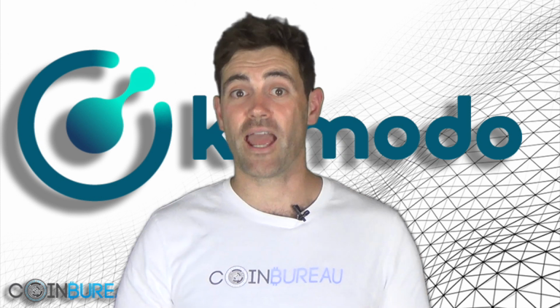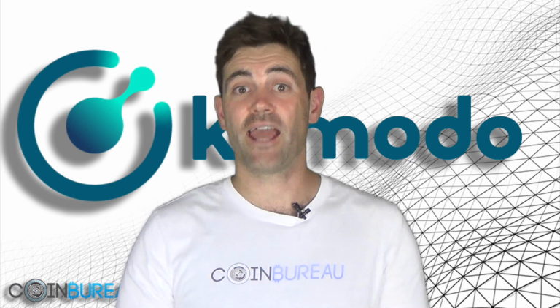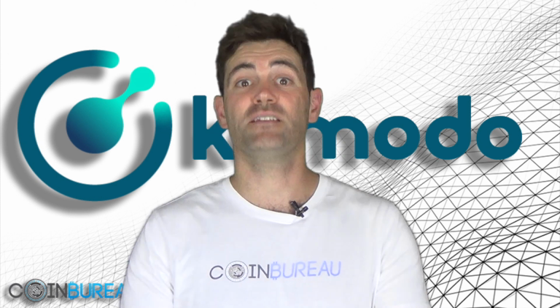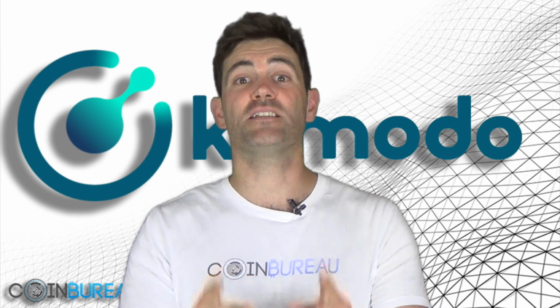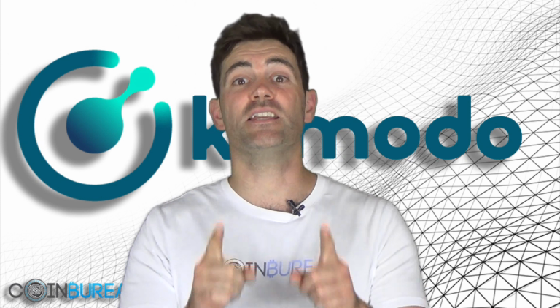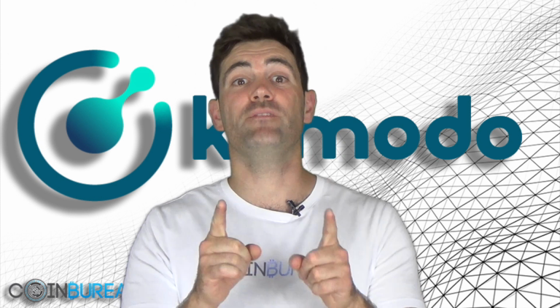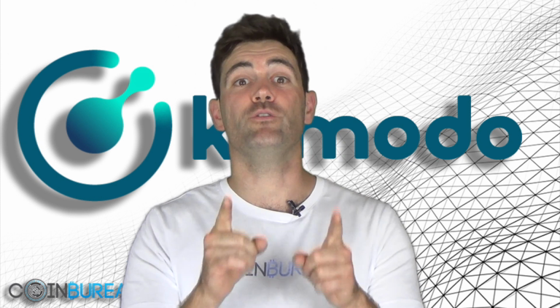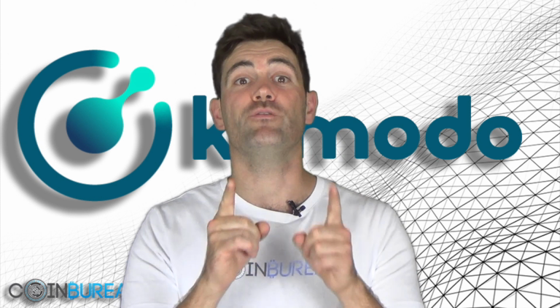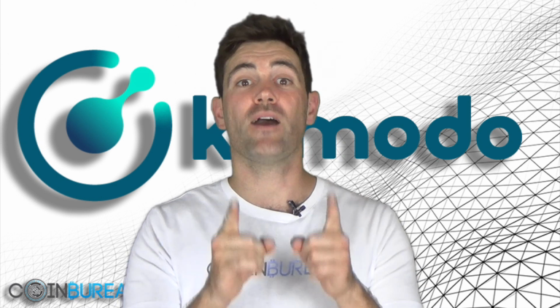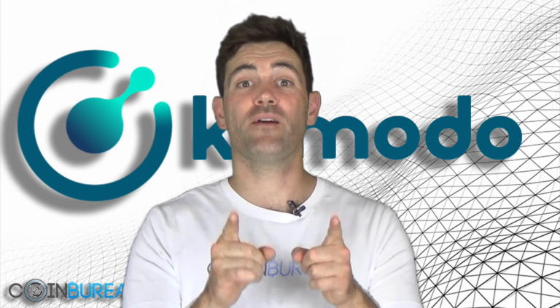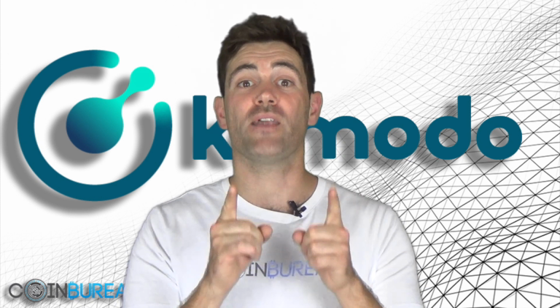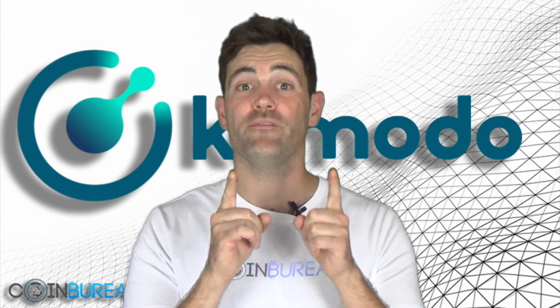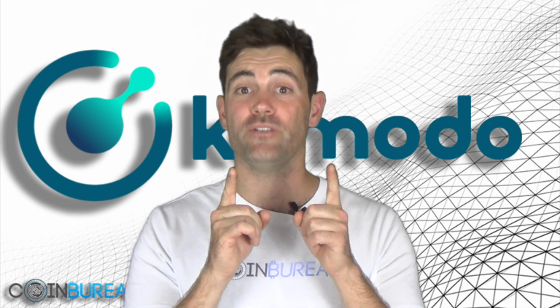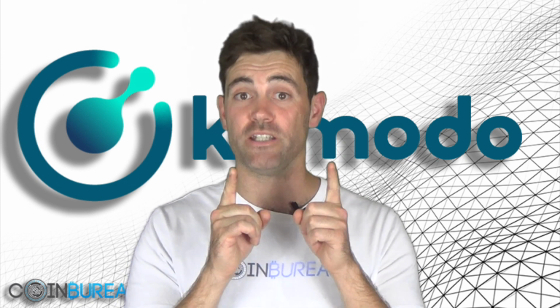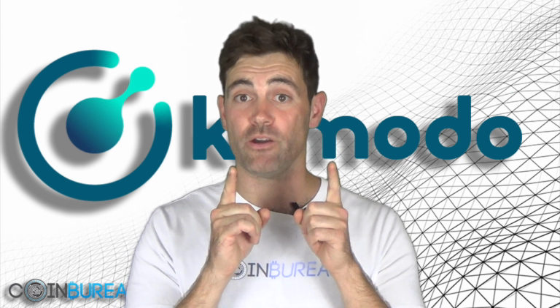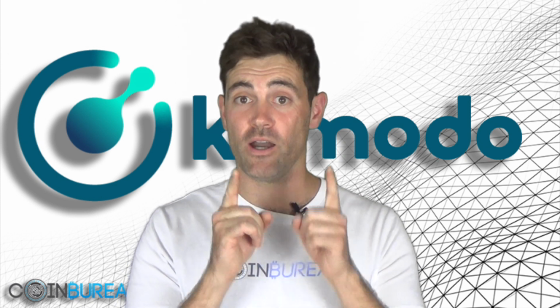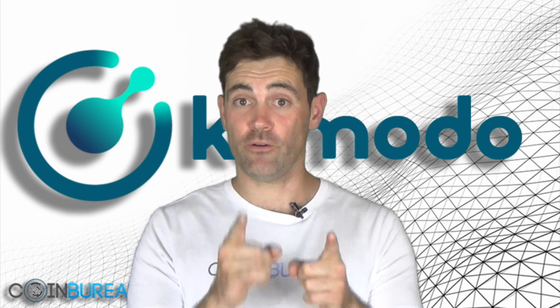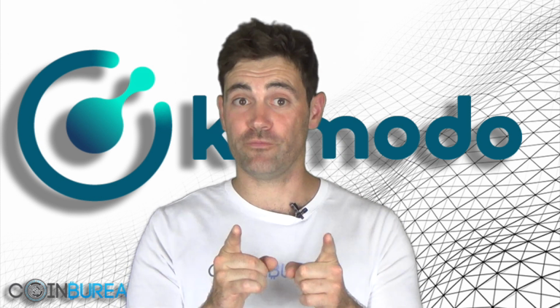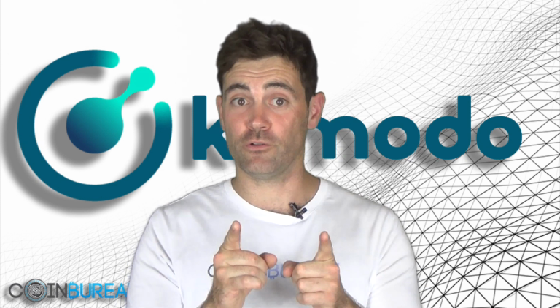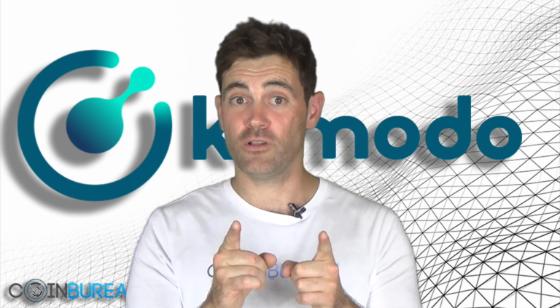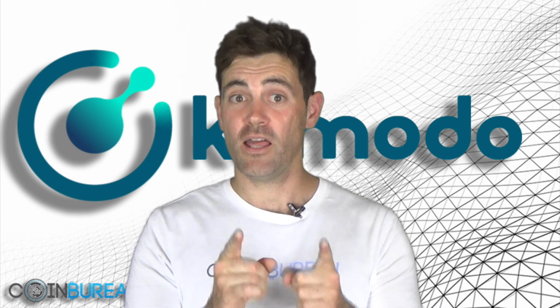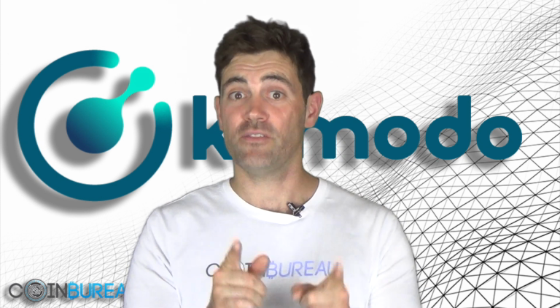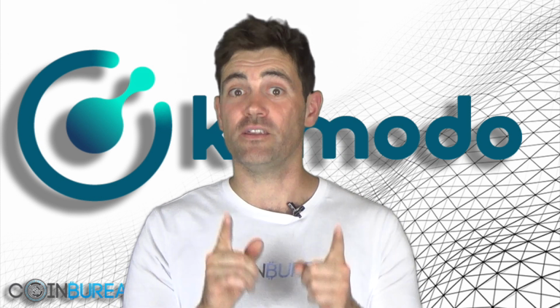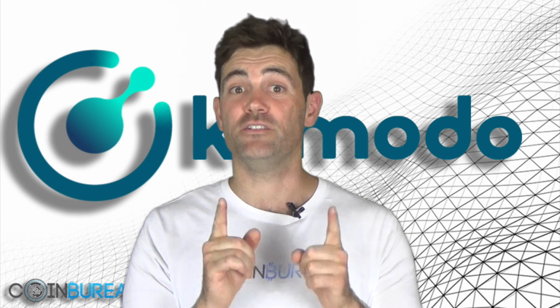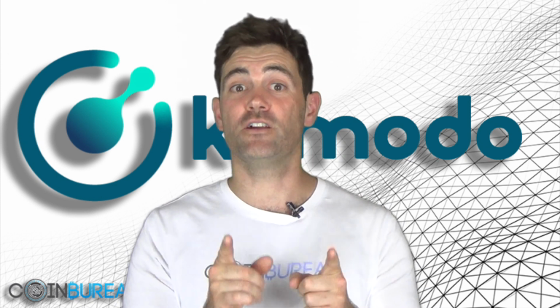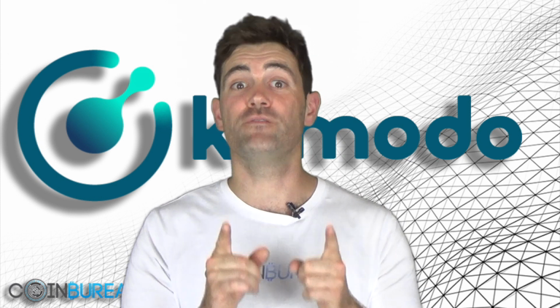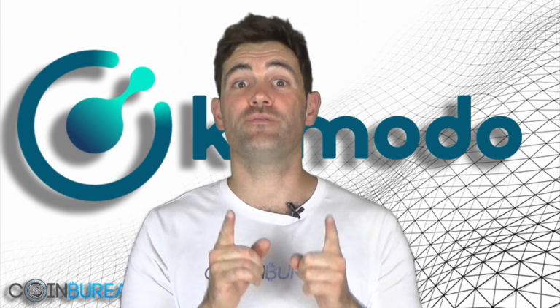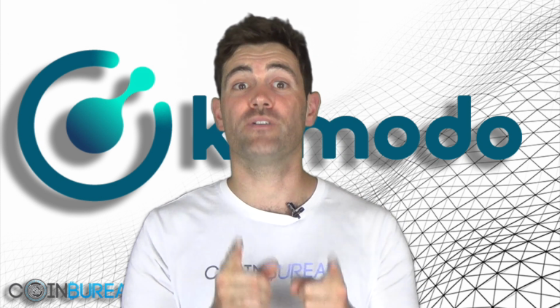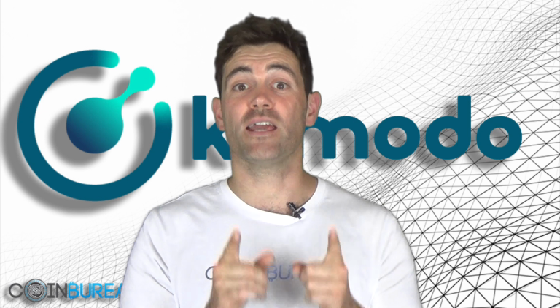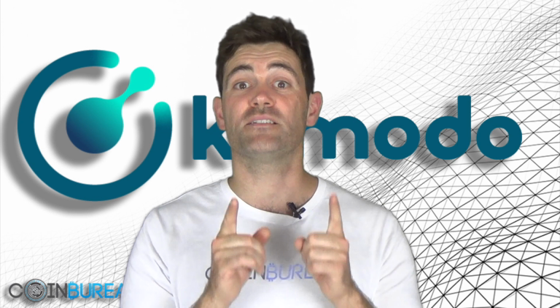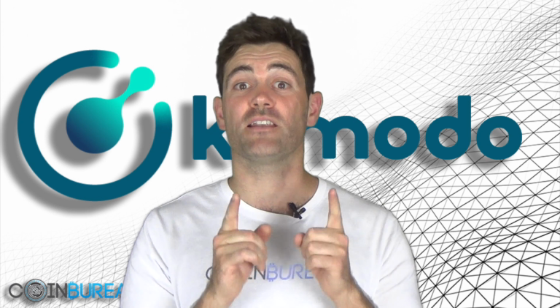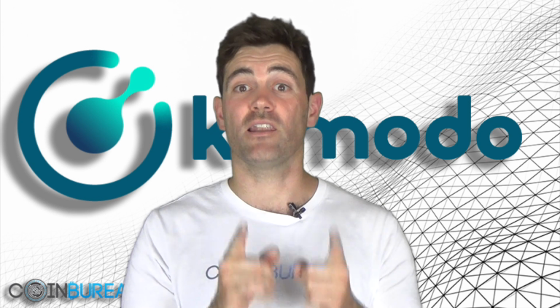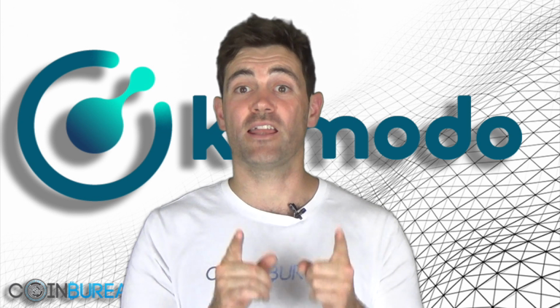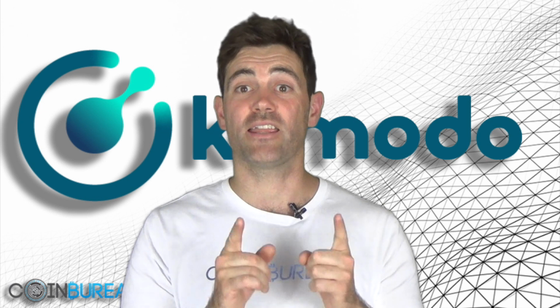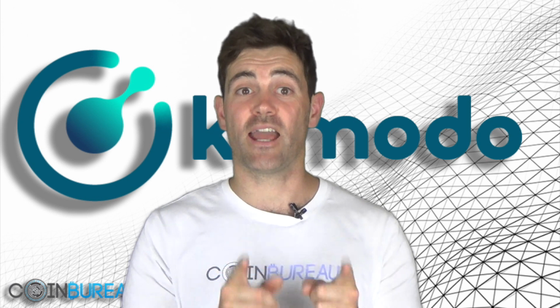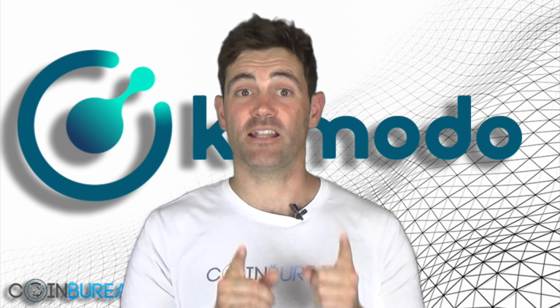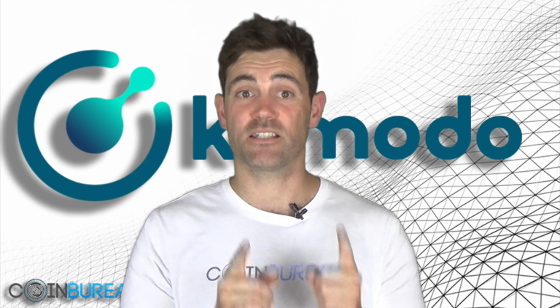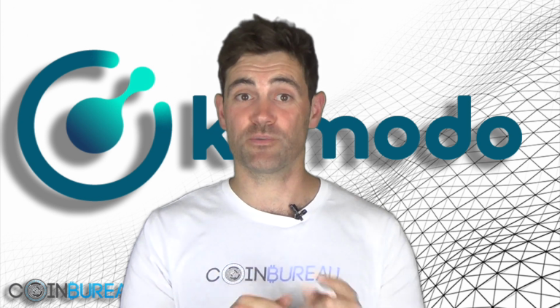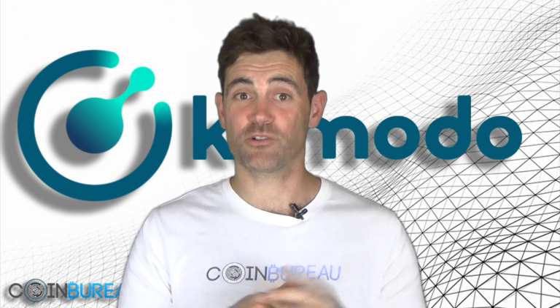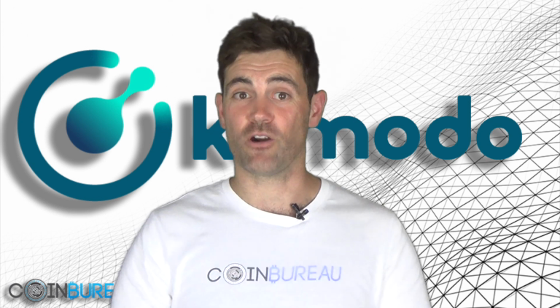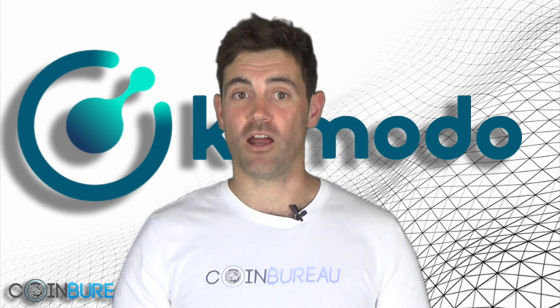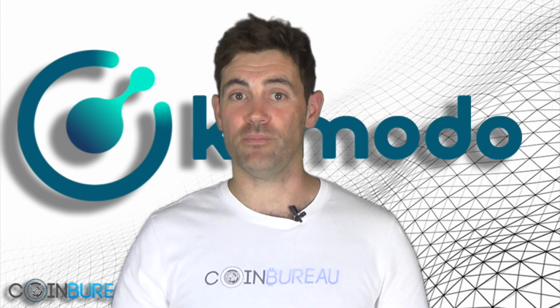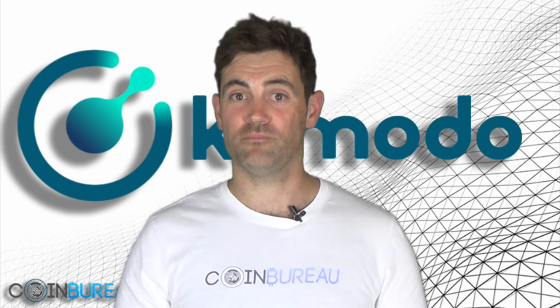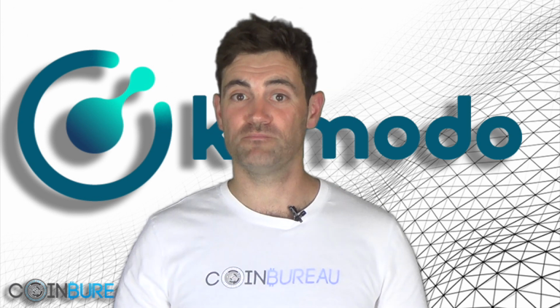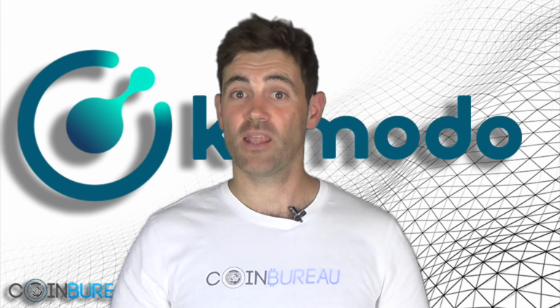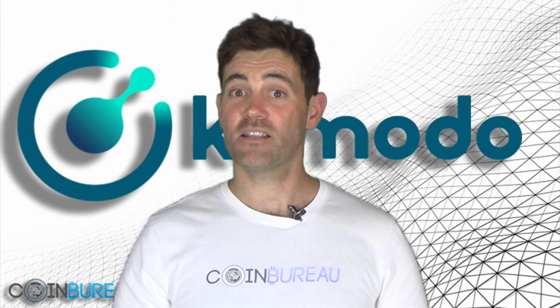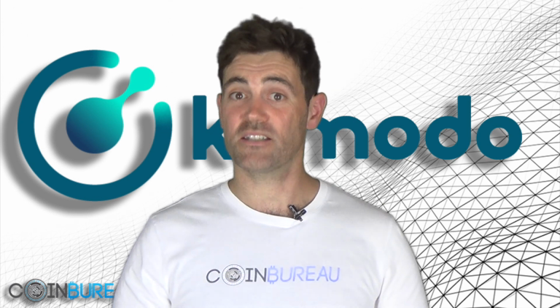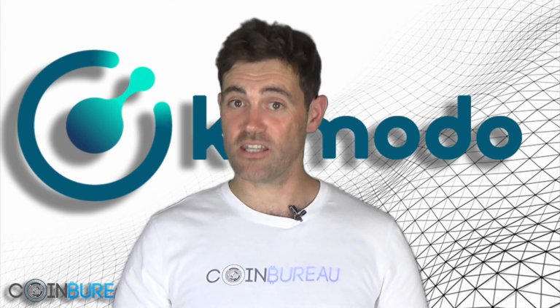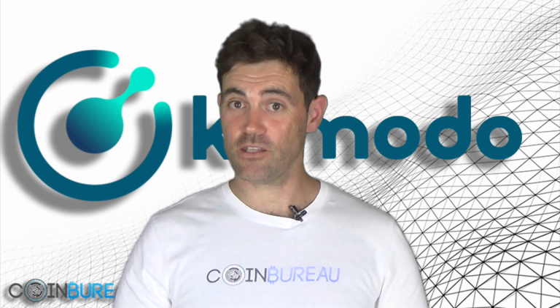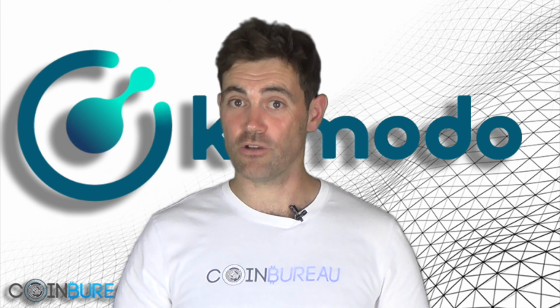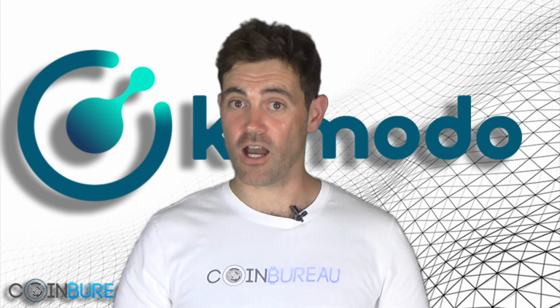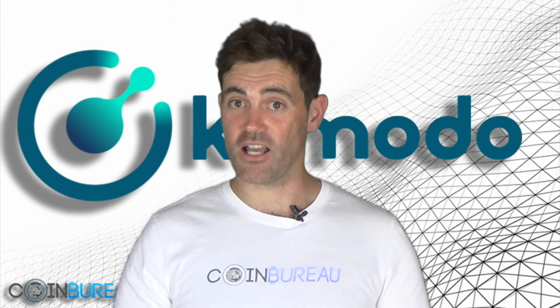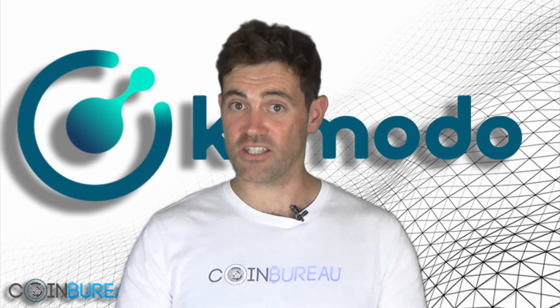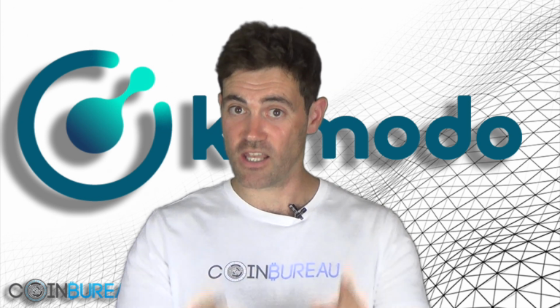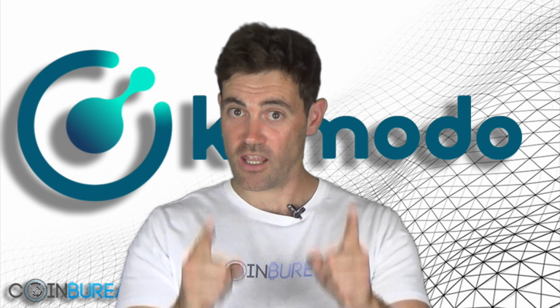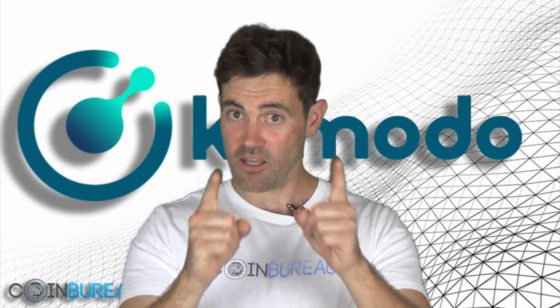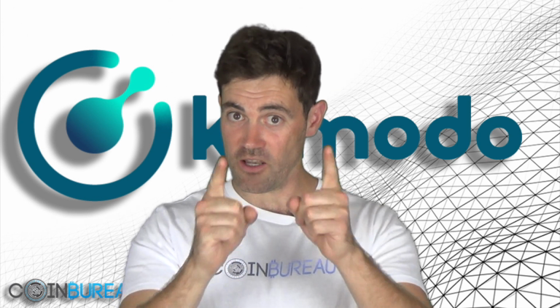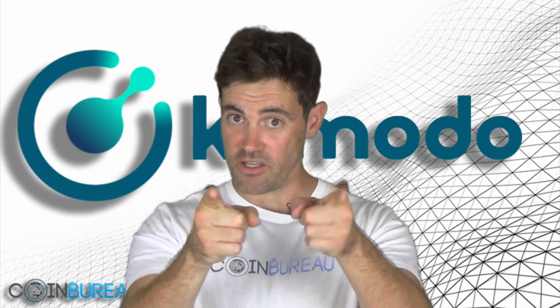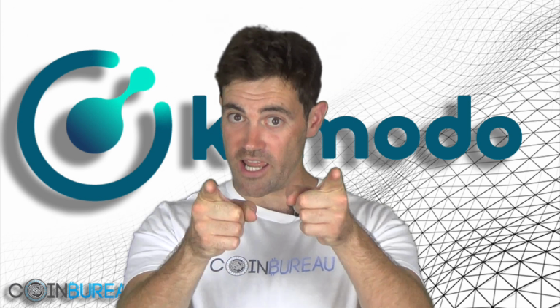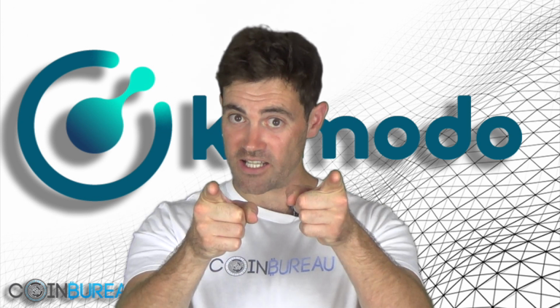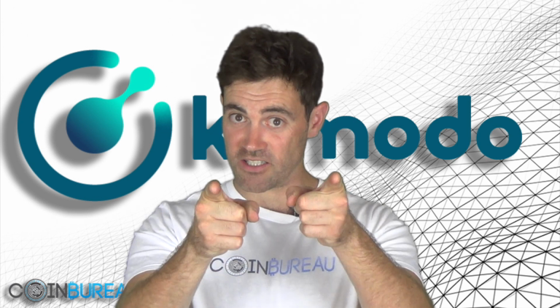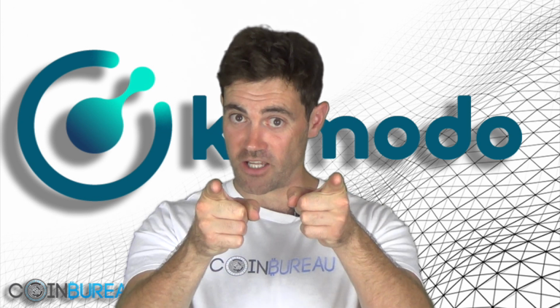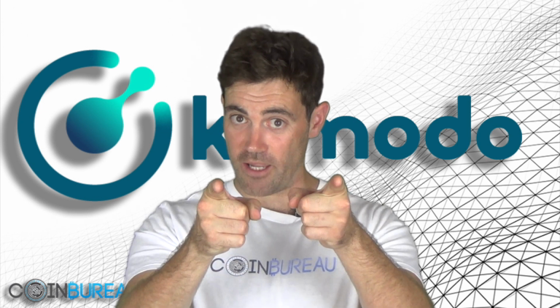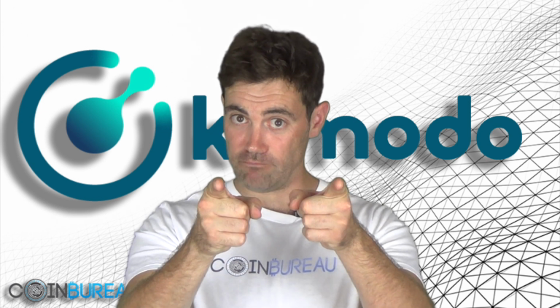And if you found that video helpful, don't forget to like and subscribe. See you guys next time.